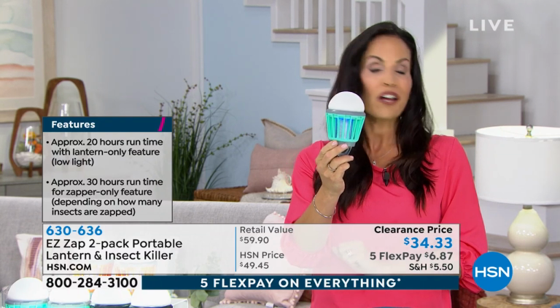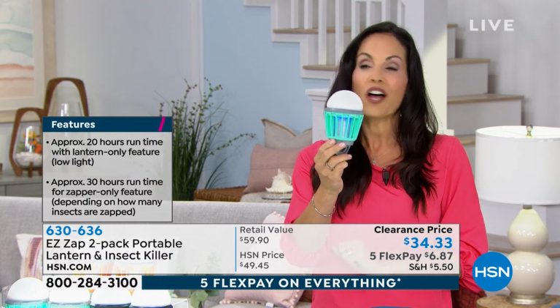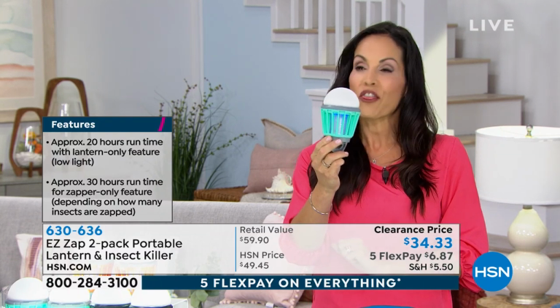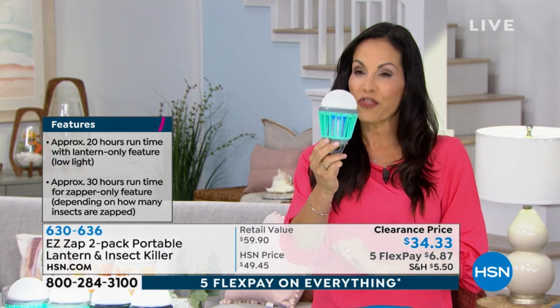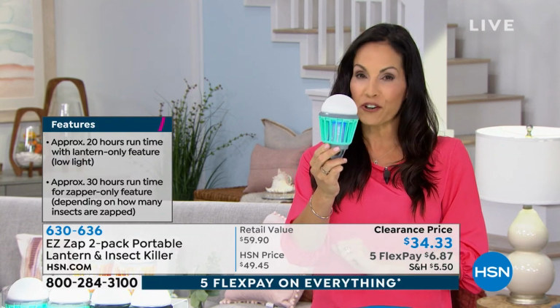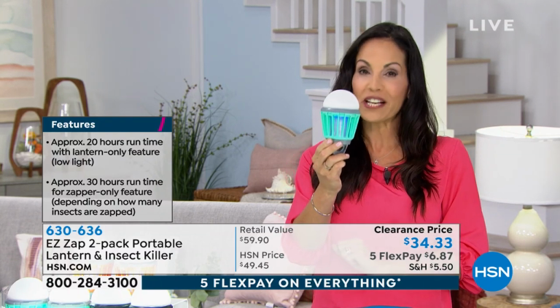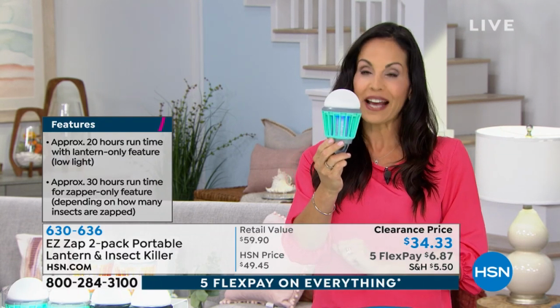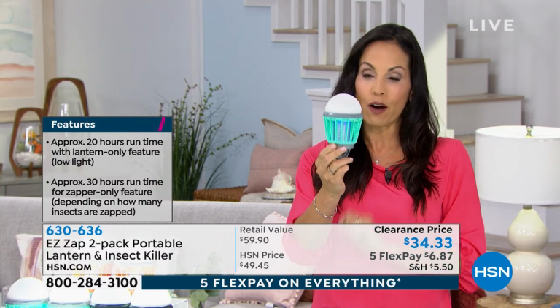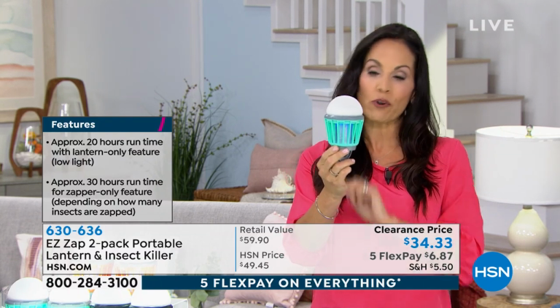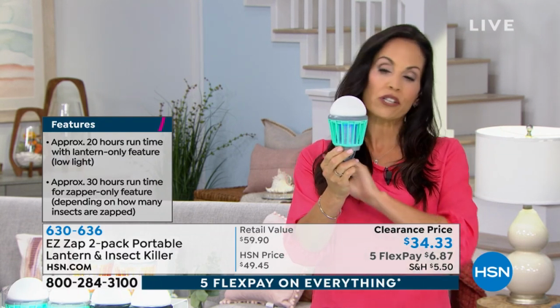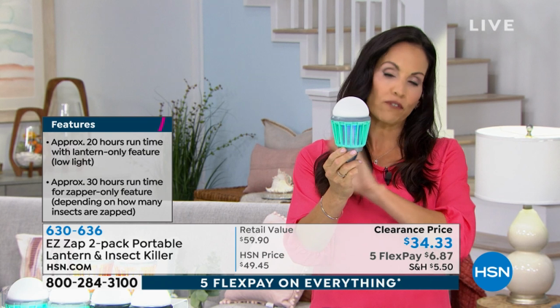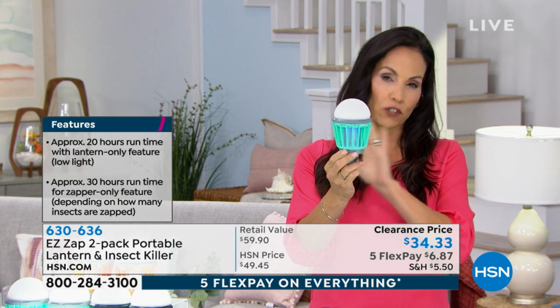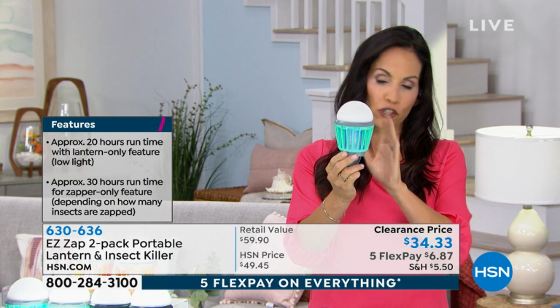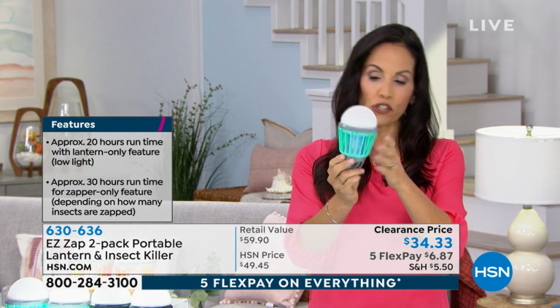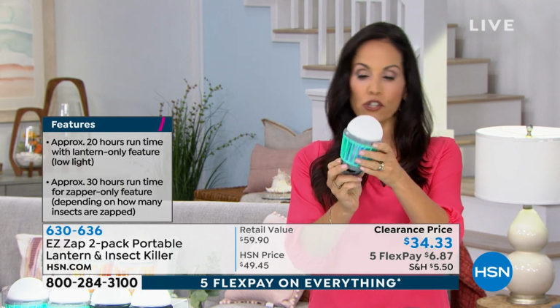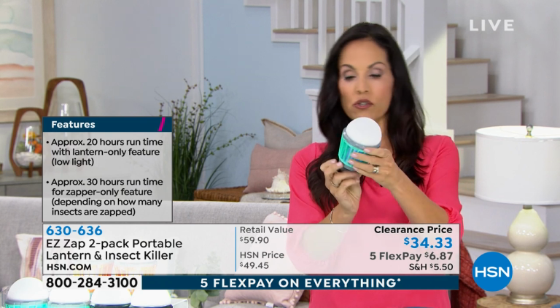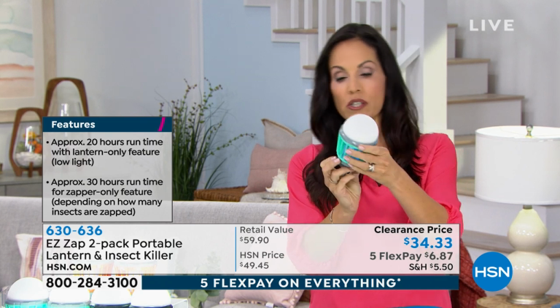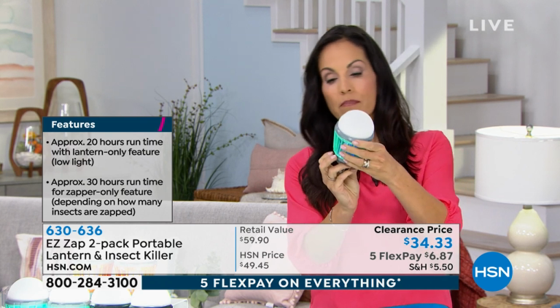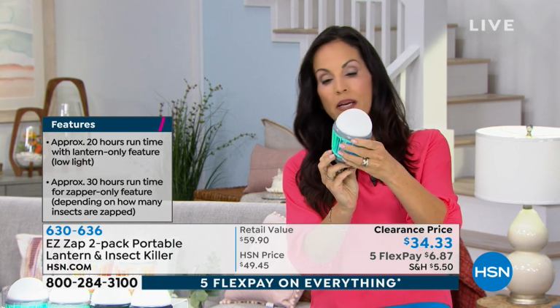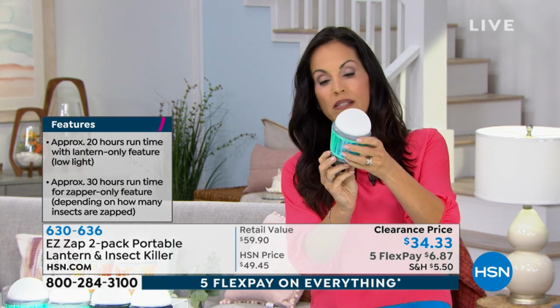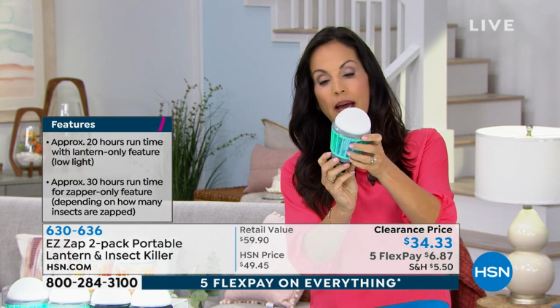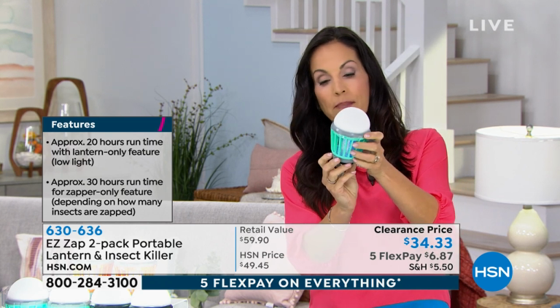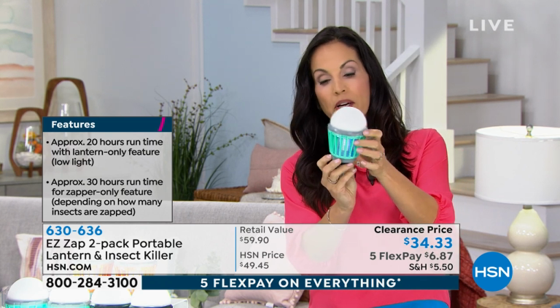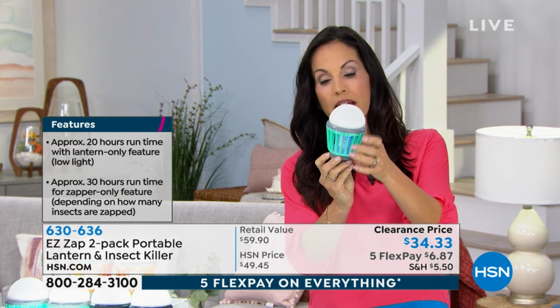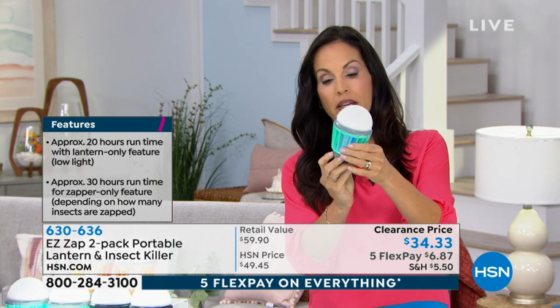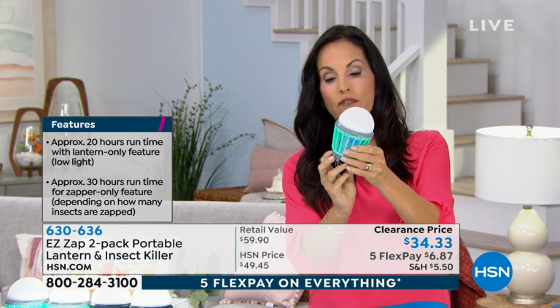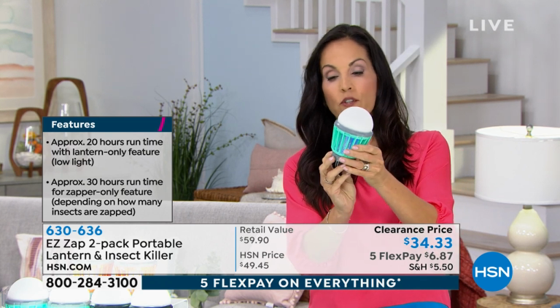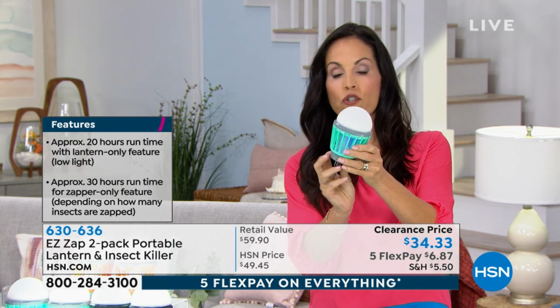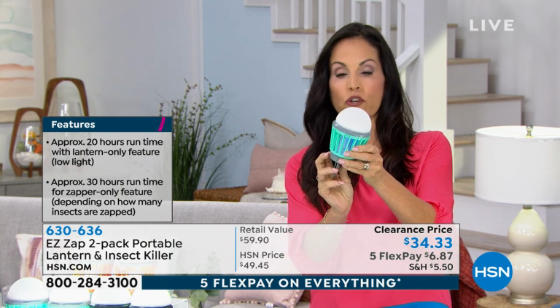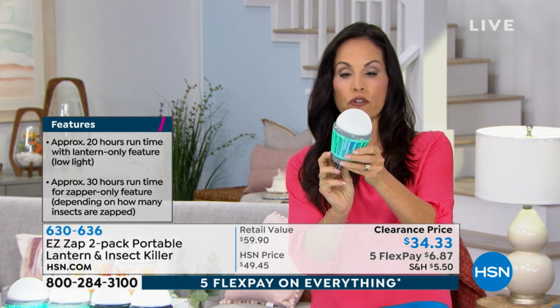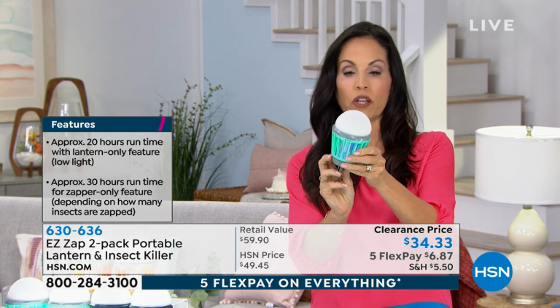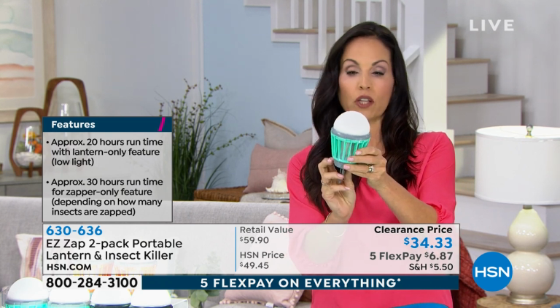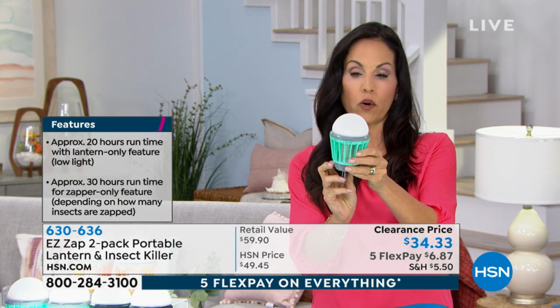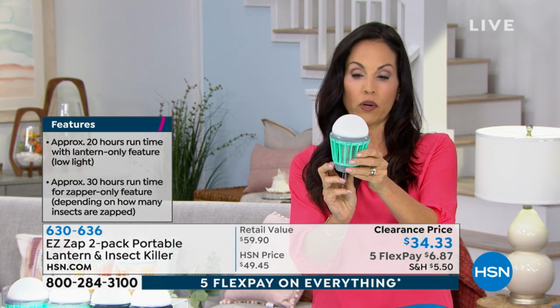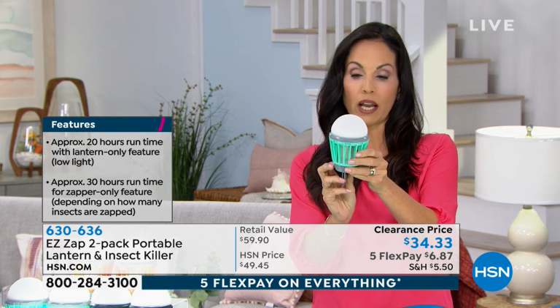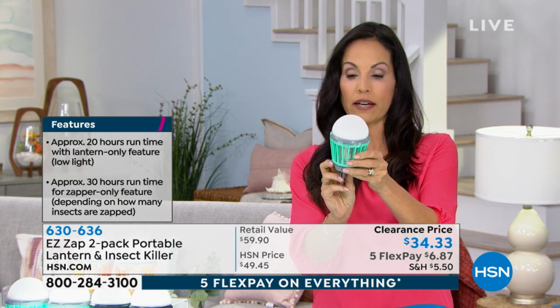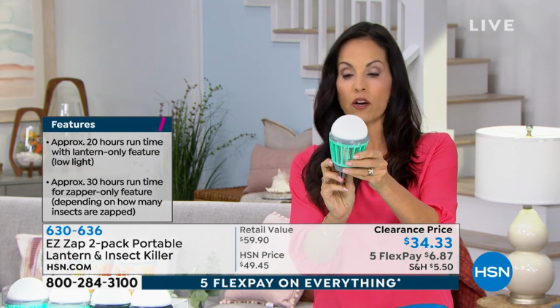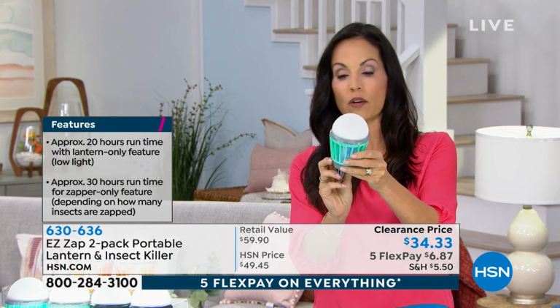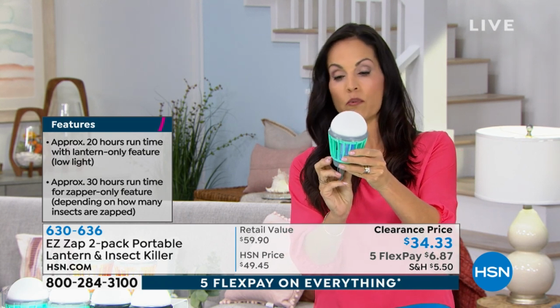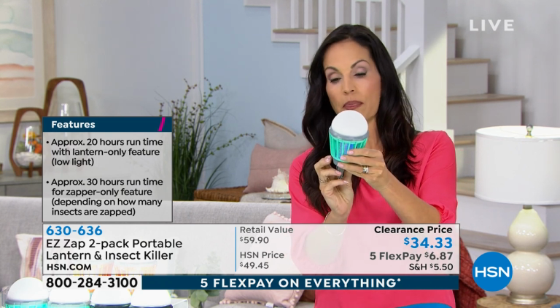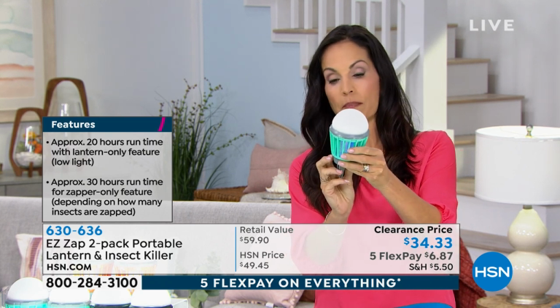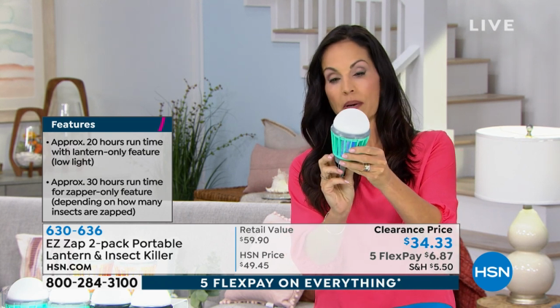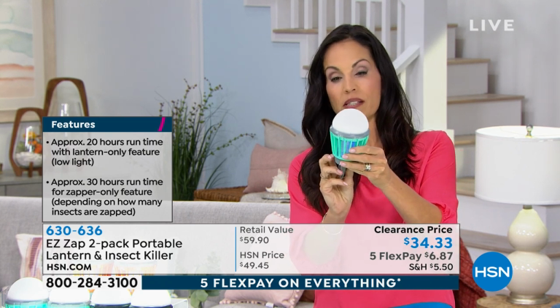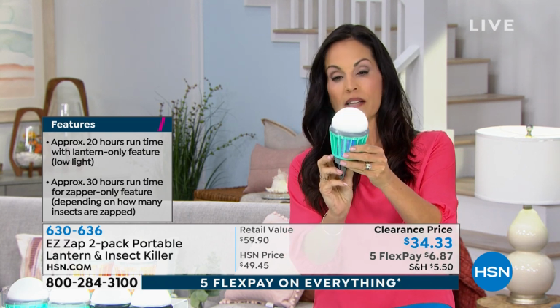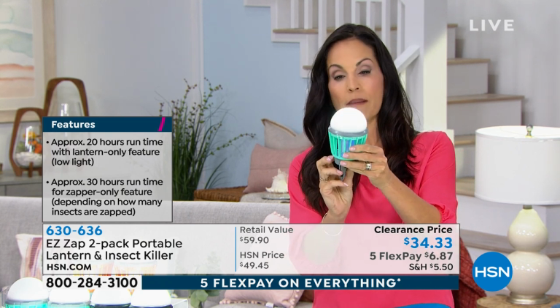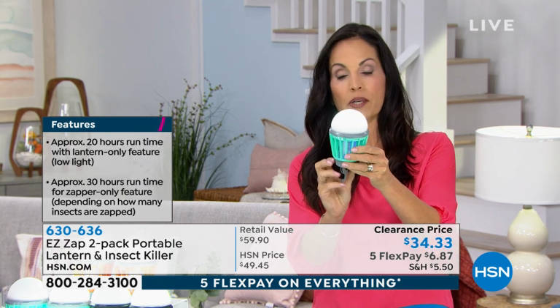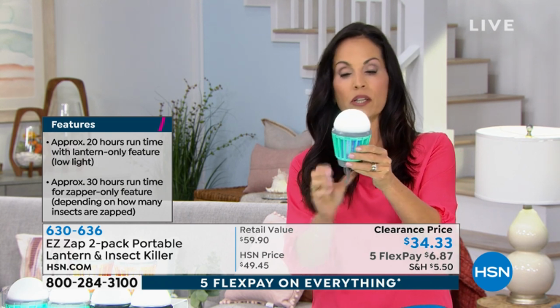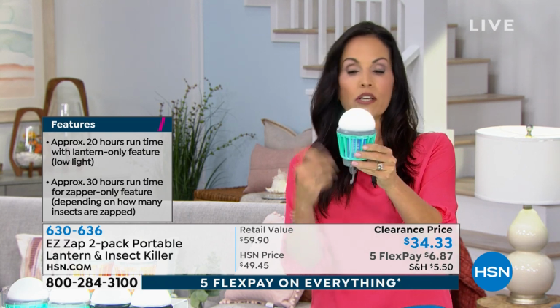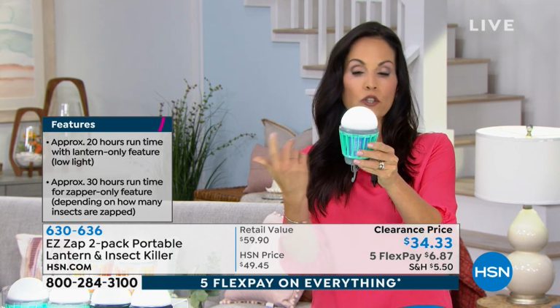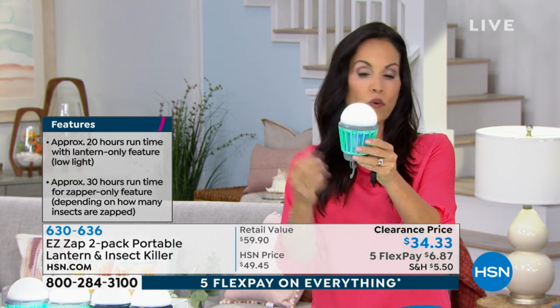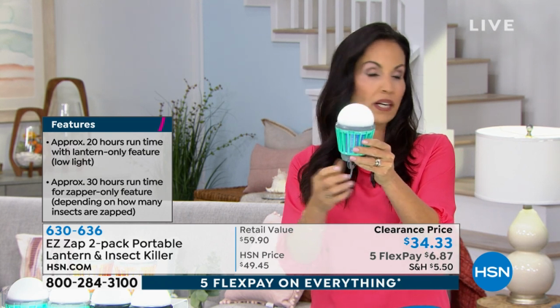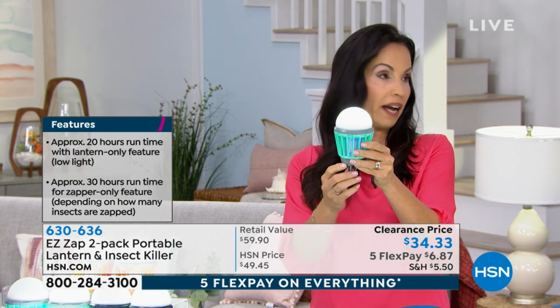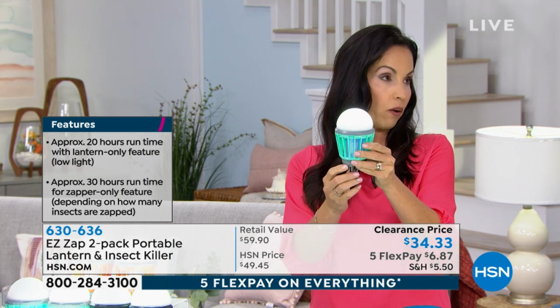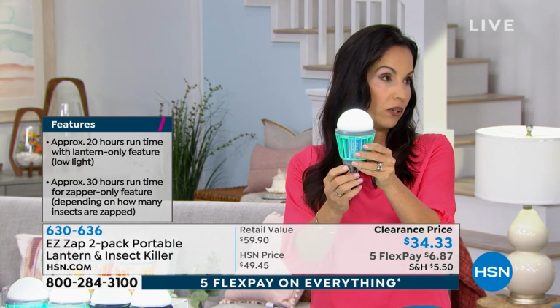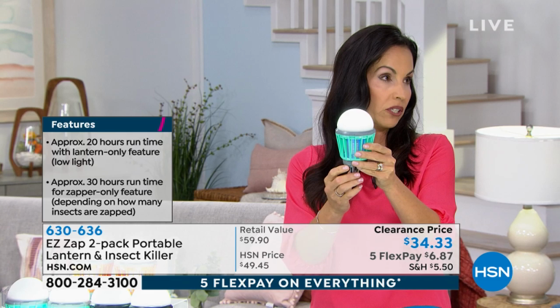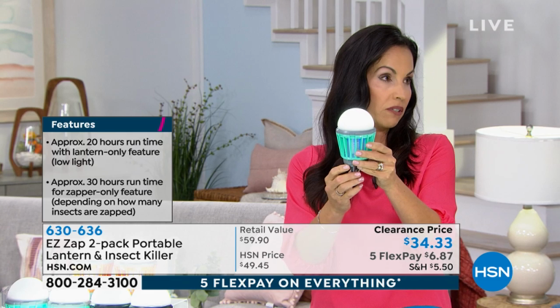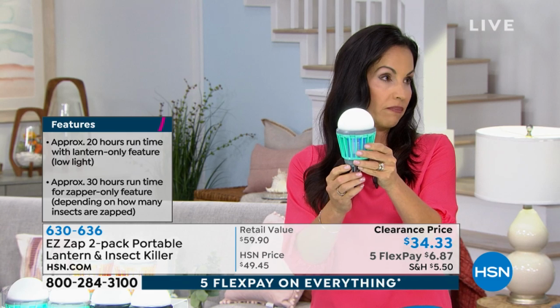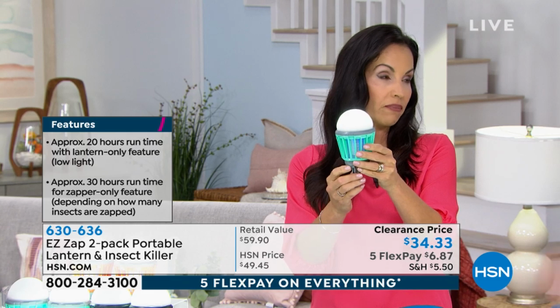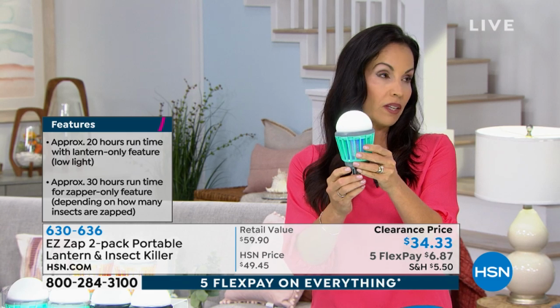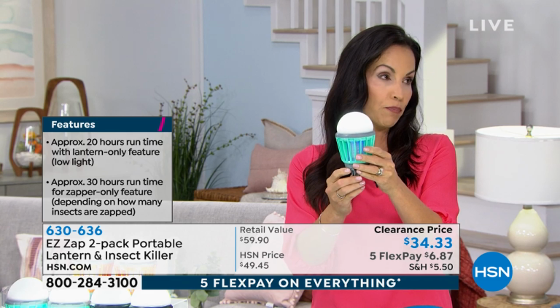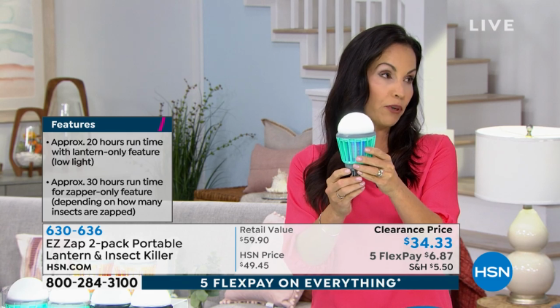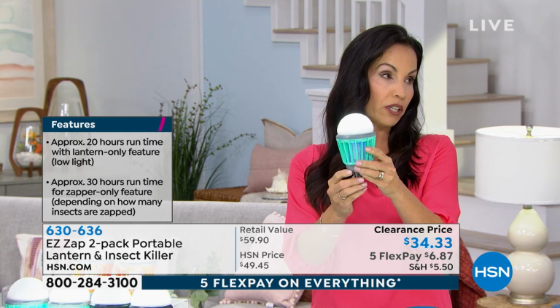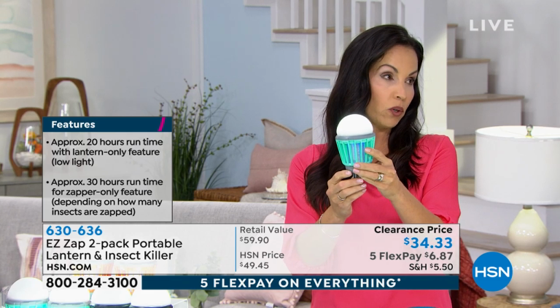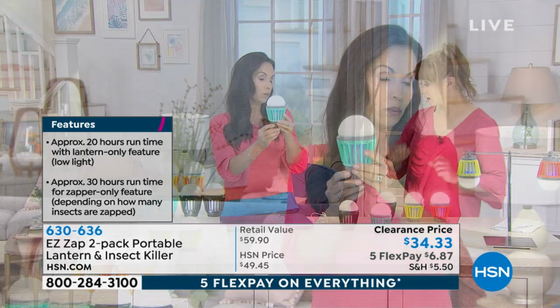30 hours if you're just using the bug zapper, and then if you turn the lower light on with the bug zapper, 20 hours. That's pretty cool.